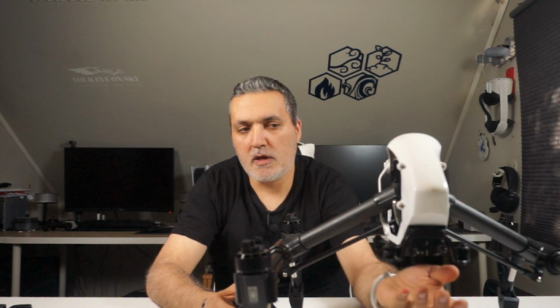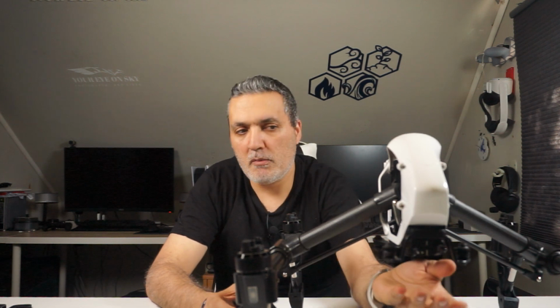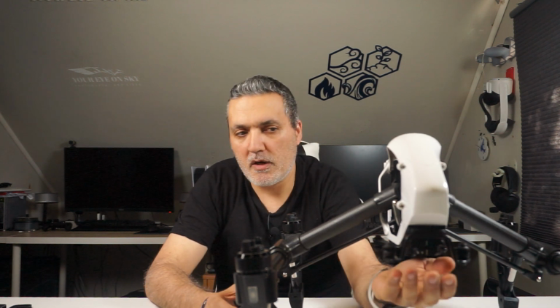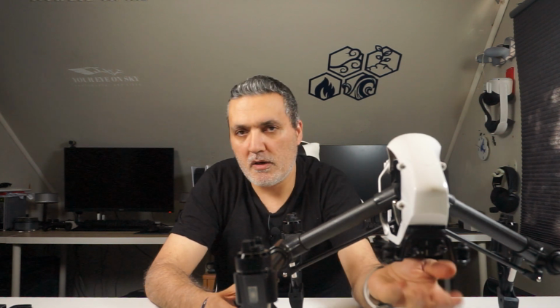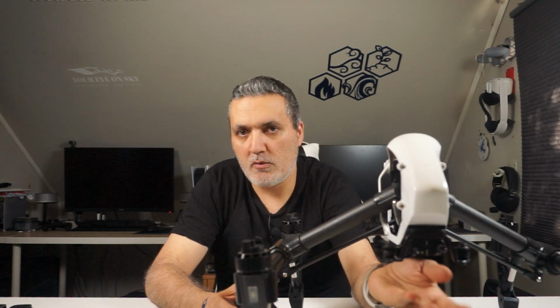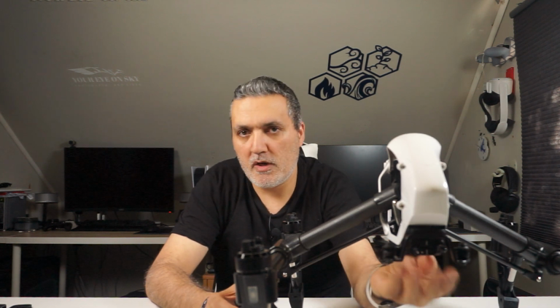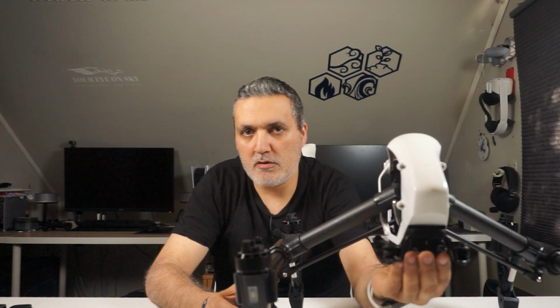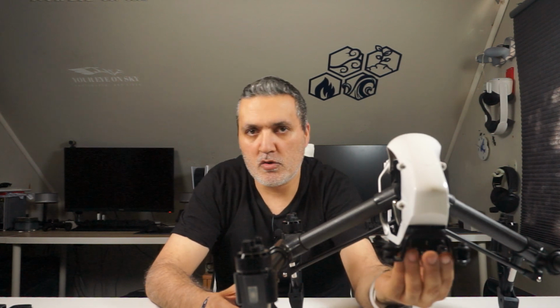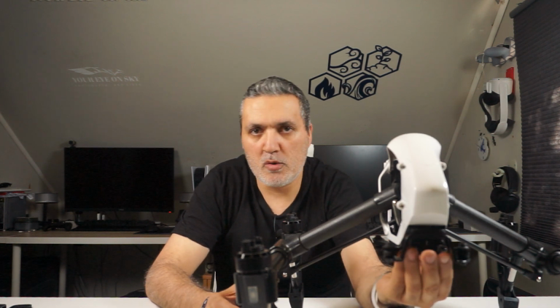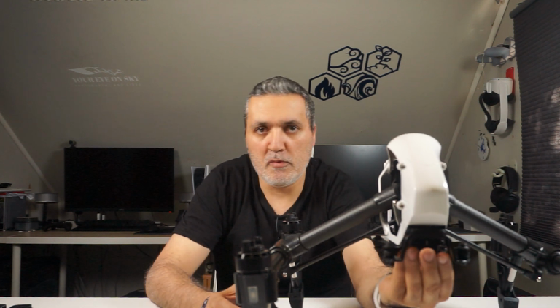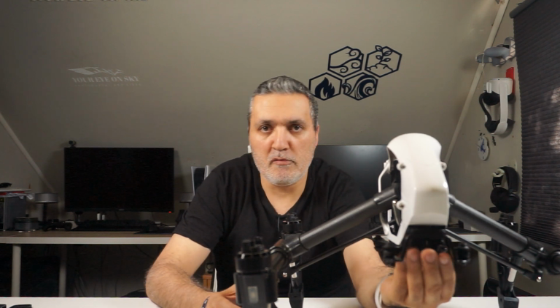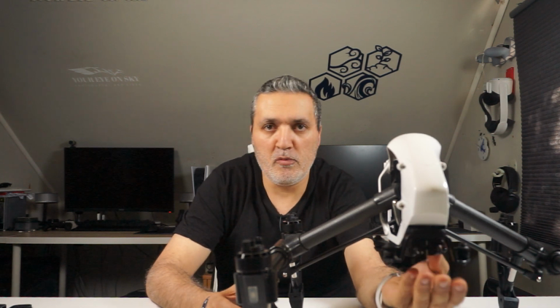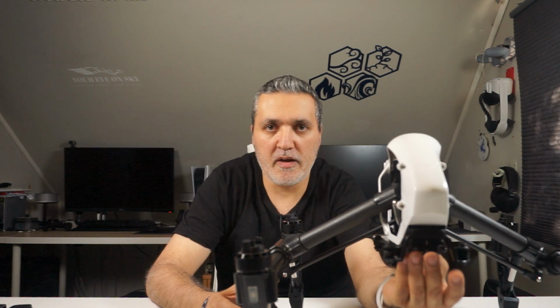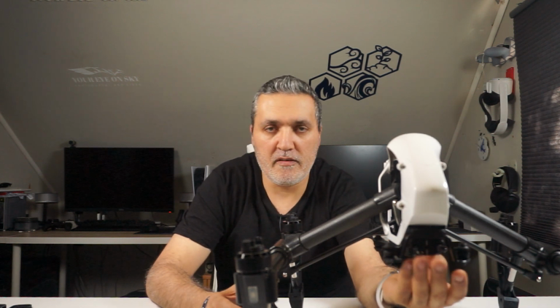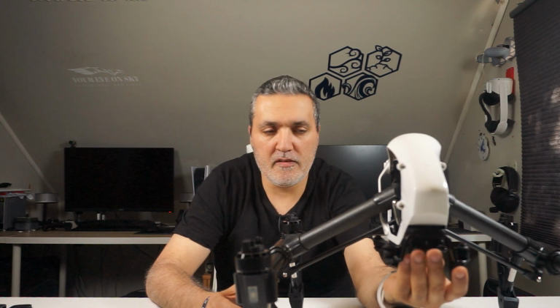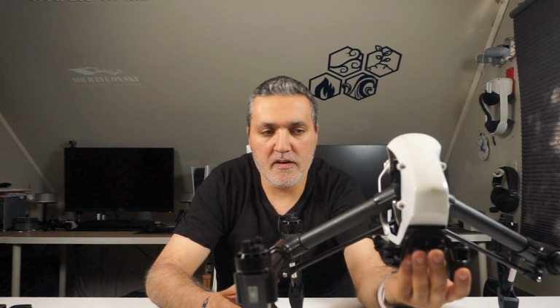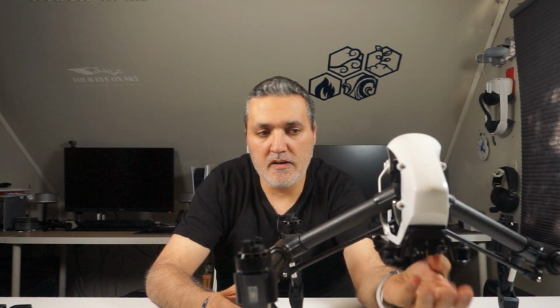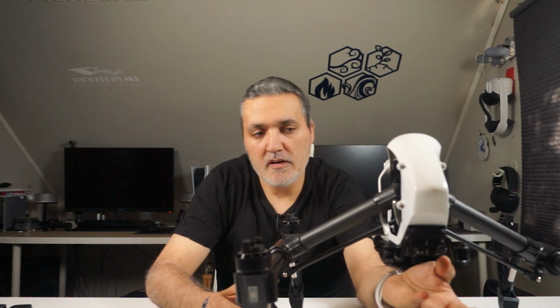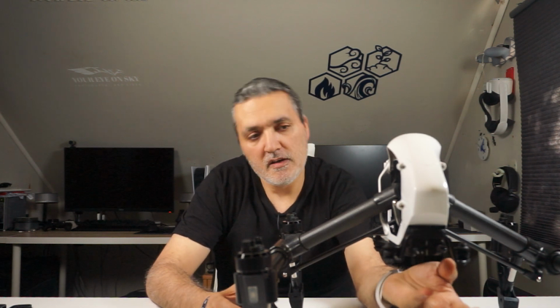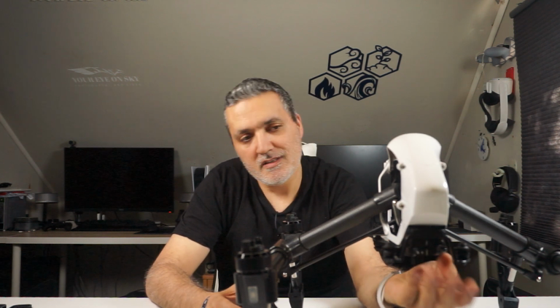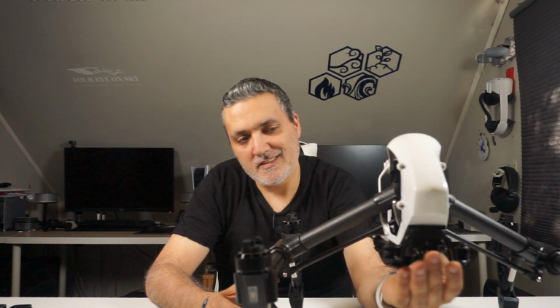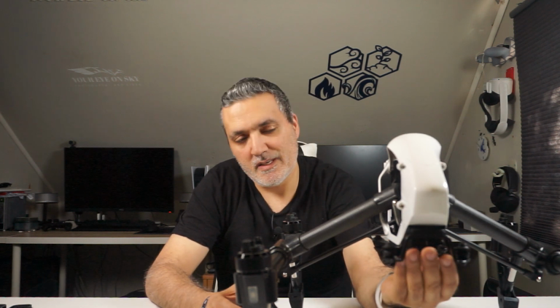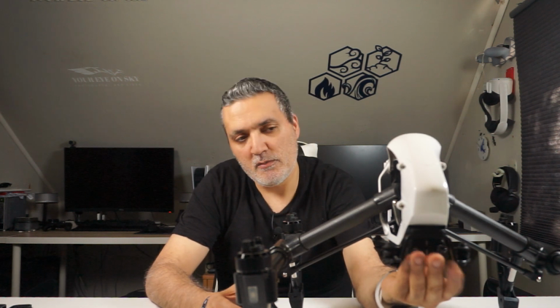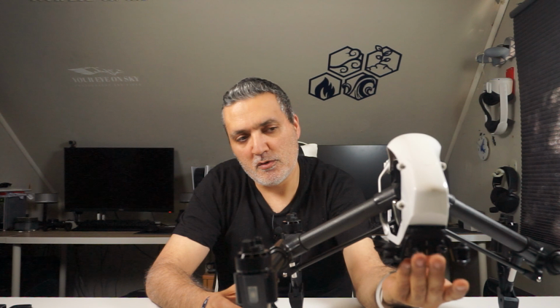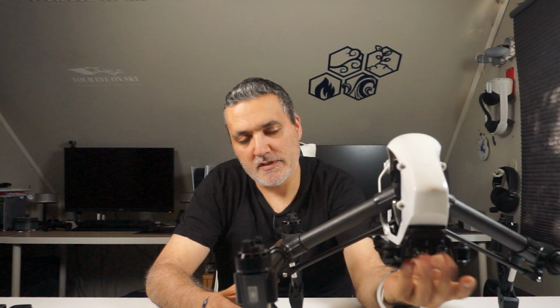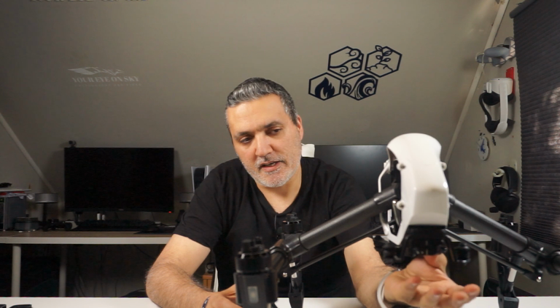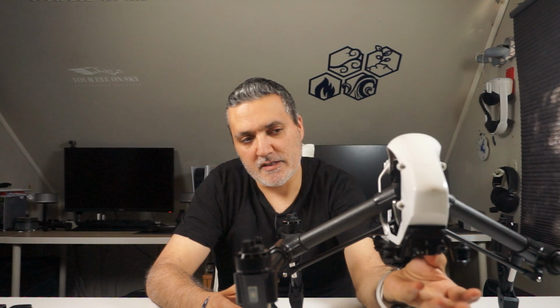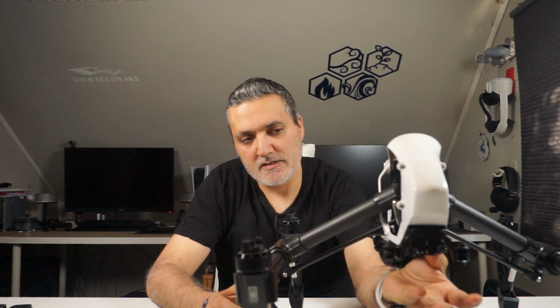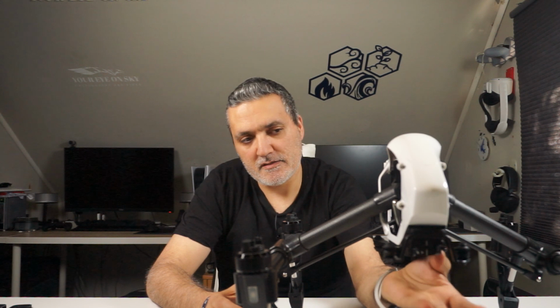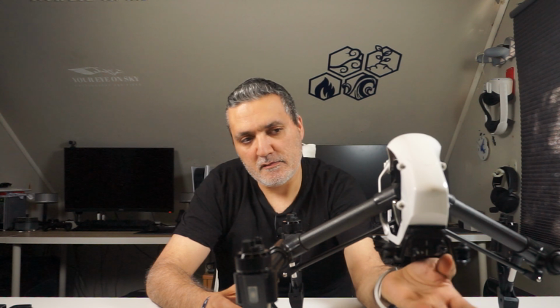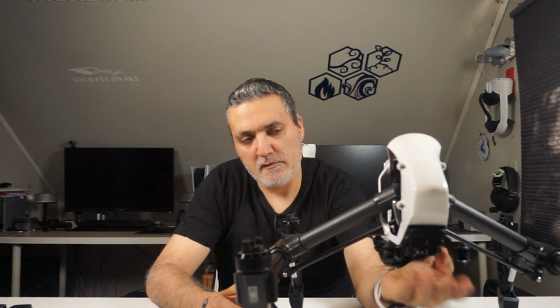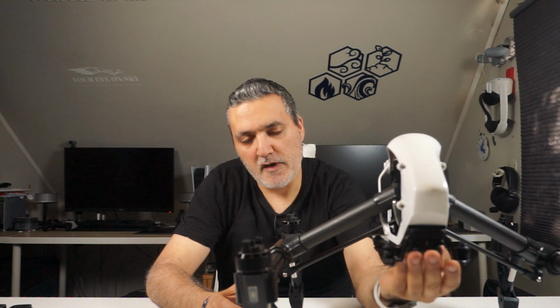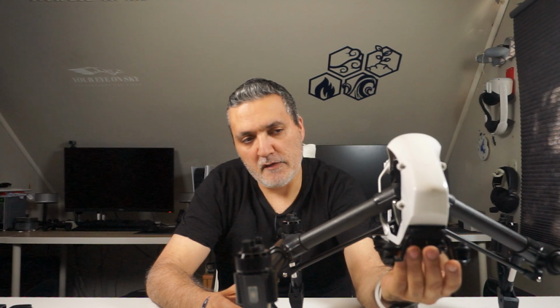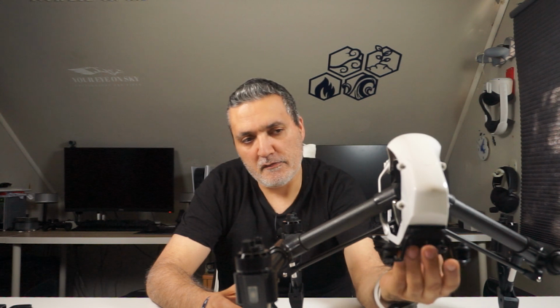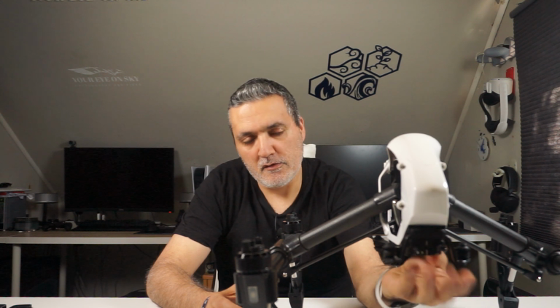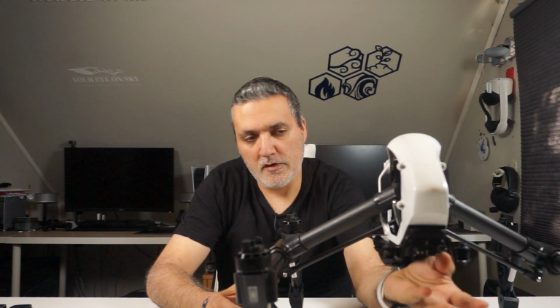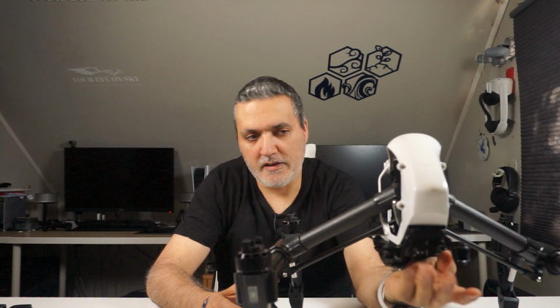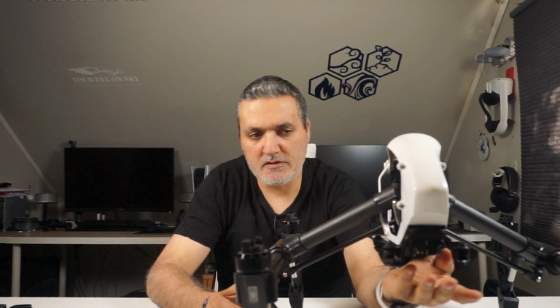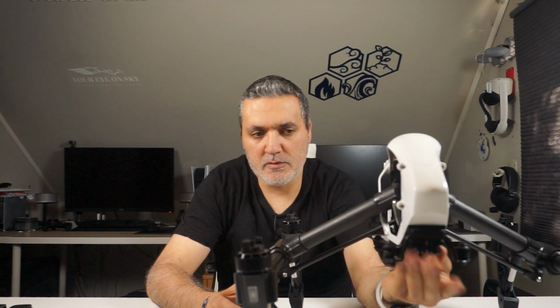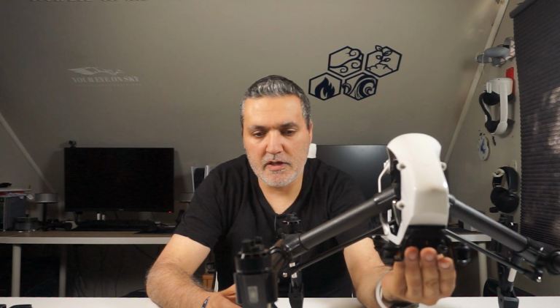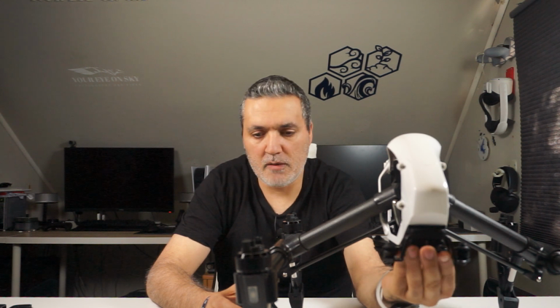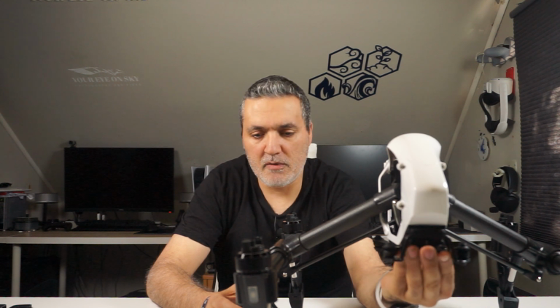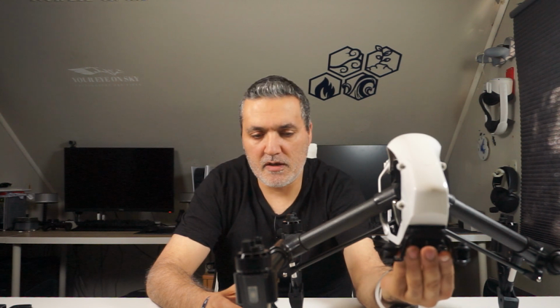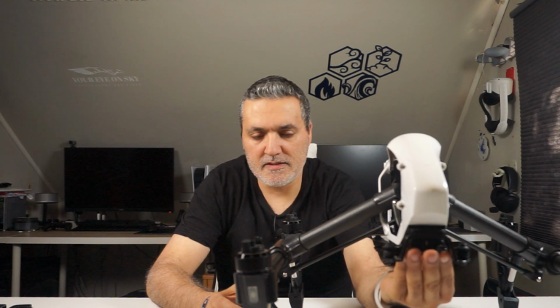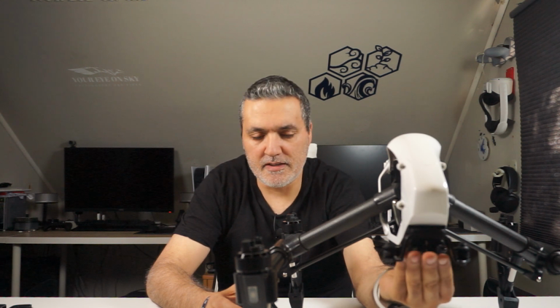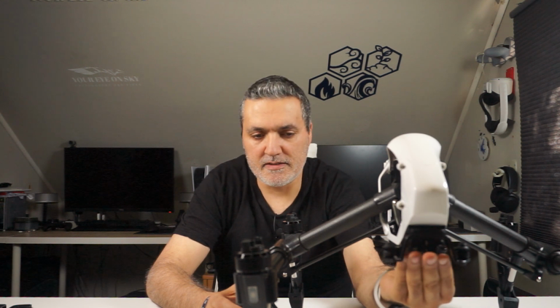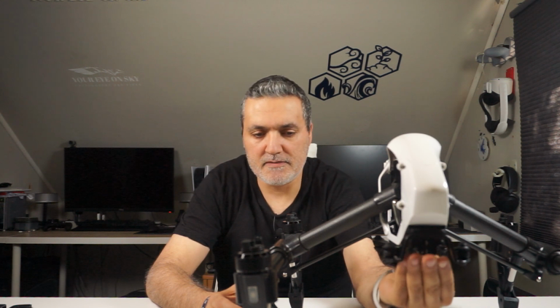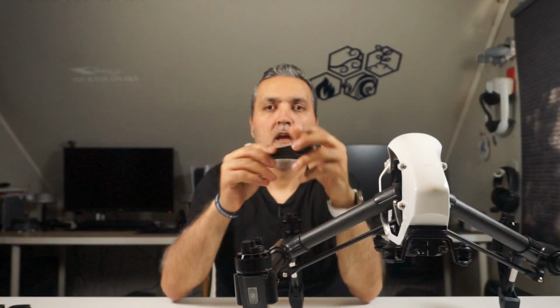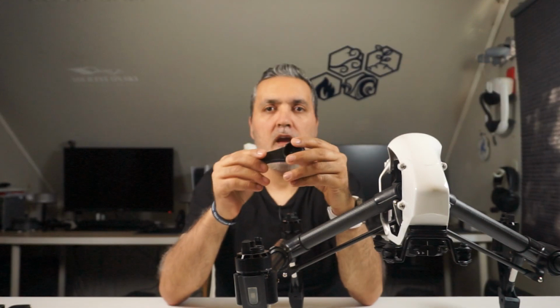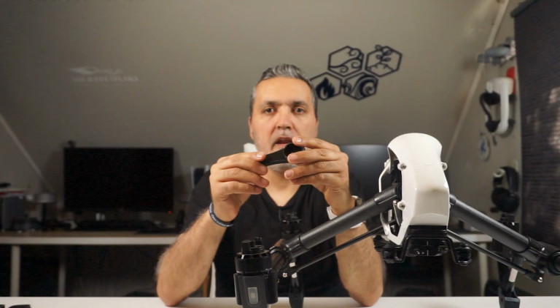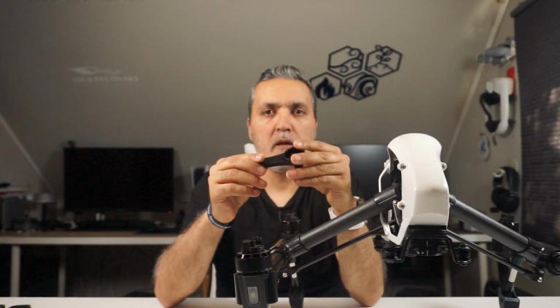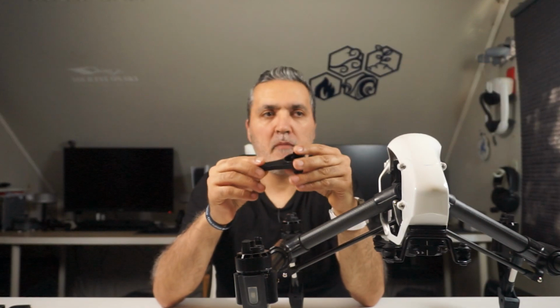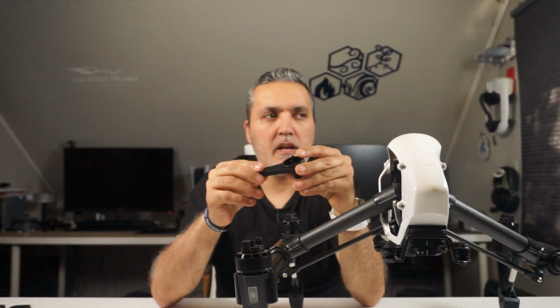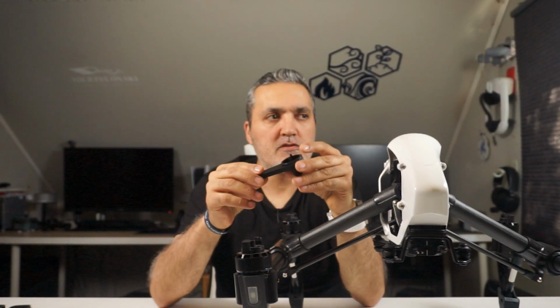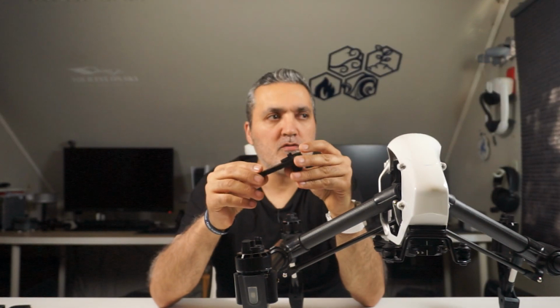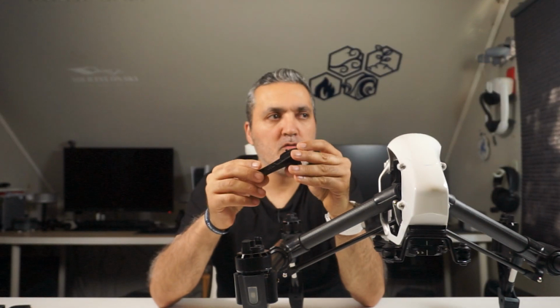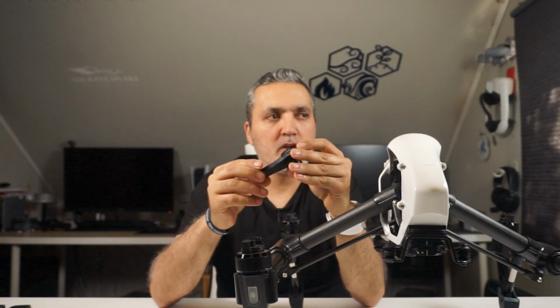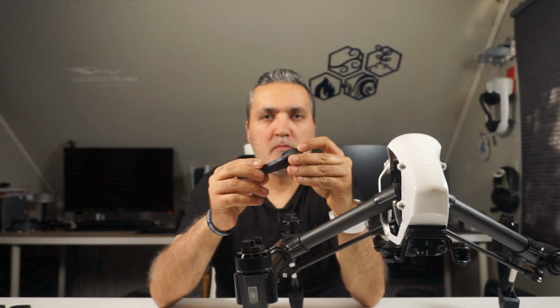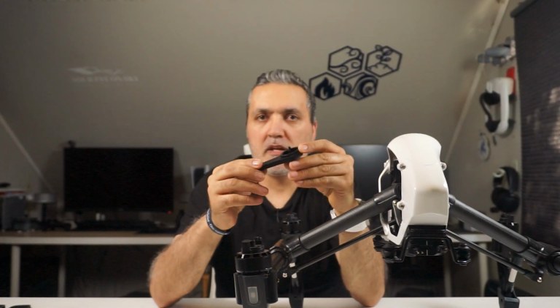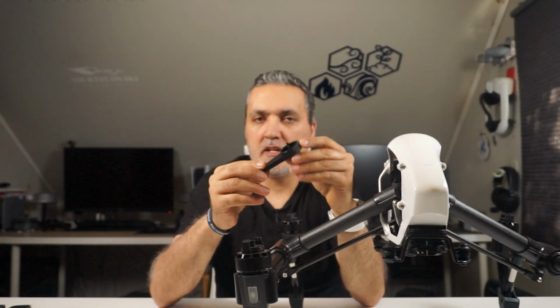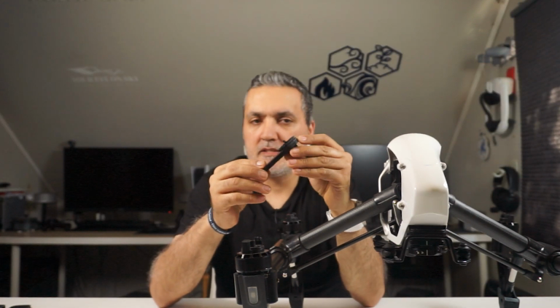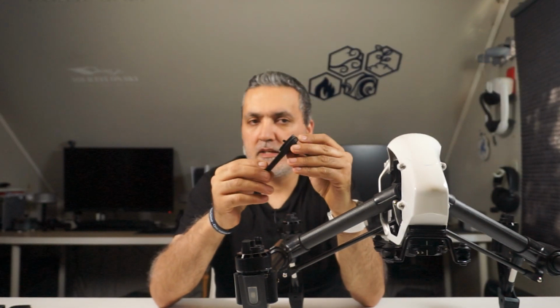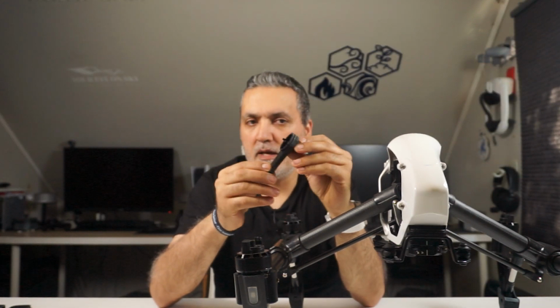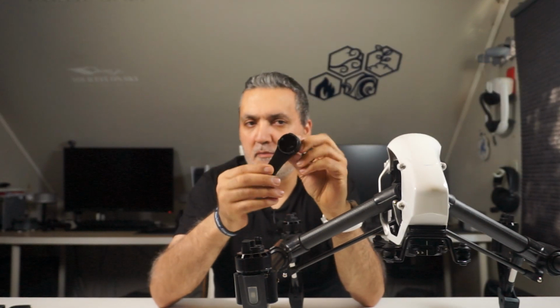But I wonder if I can mount the camera right on top of where the Zenmuse X5 or X3 camera sits, and I managed to do it by using this adapter.